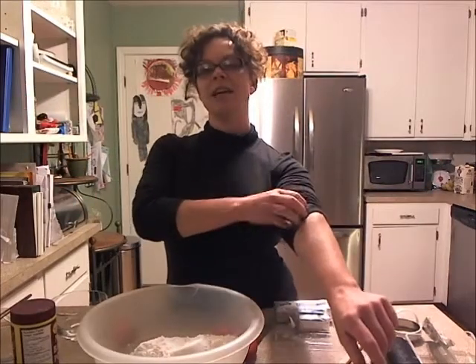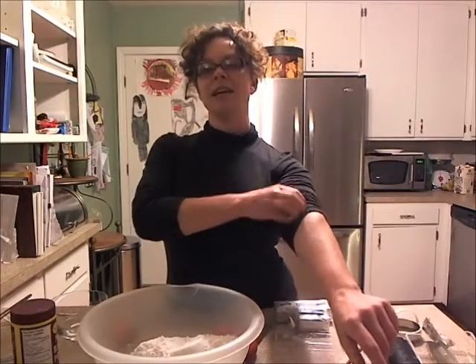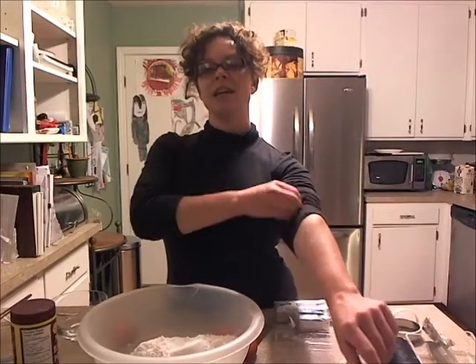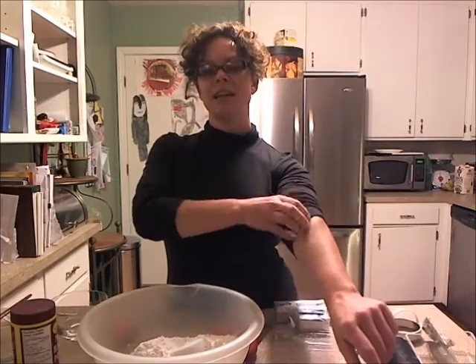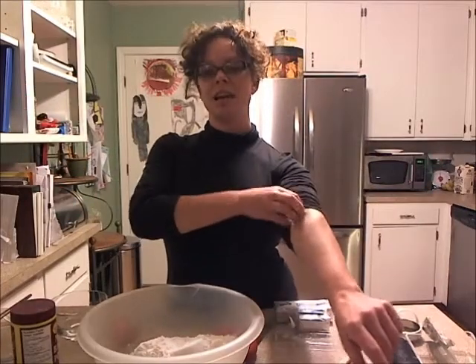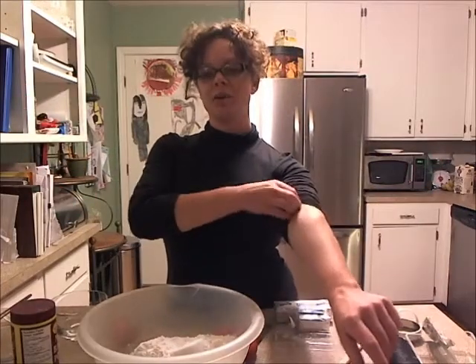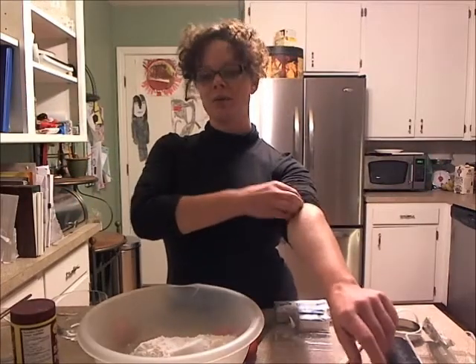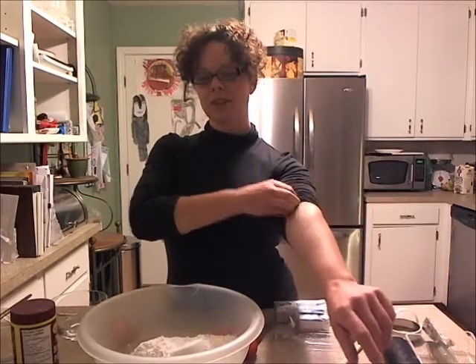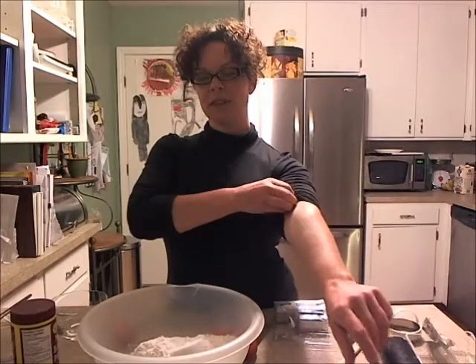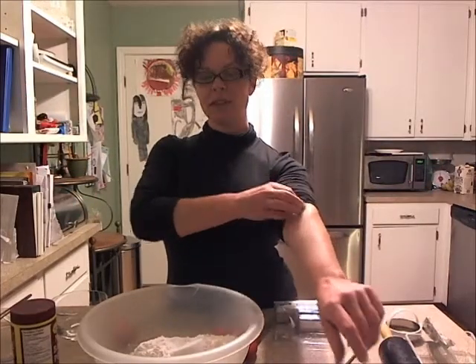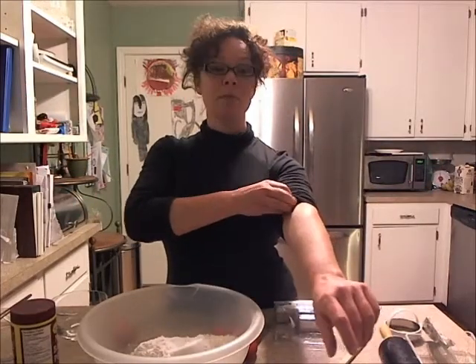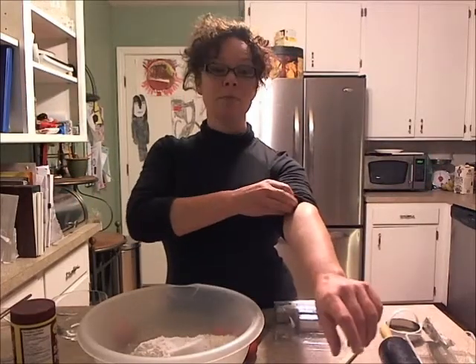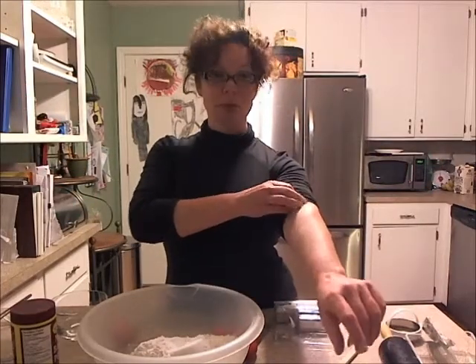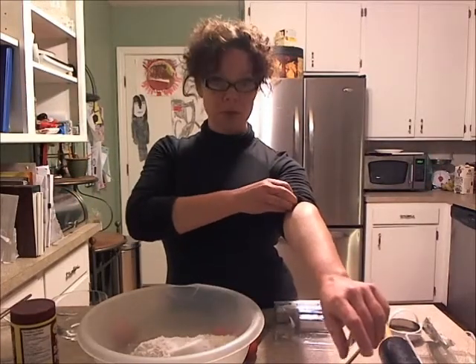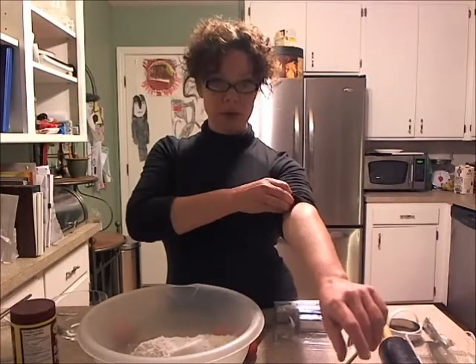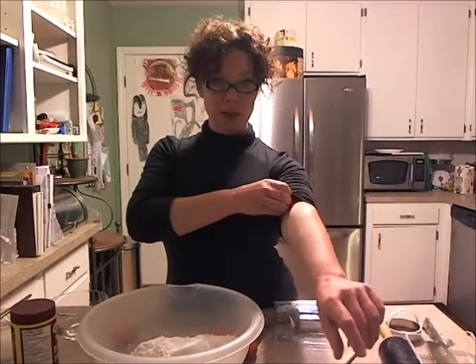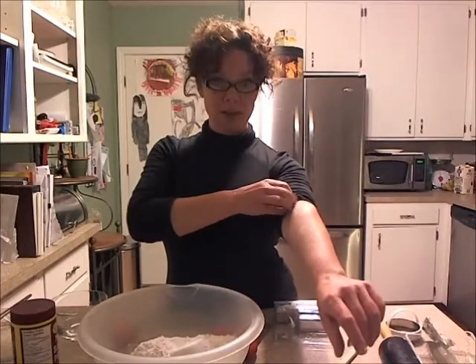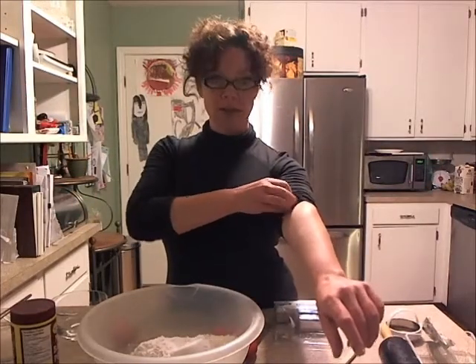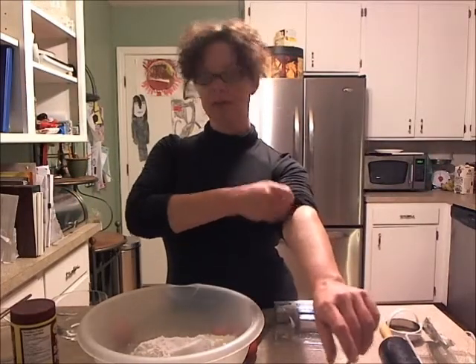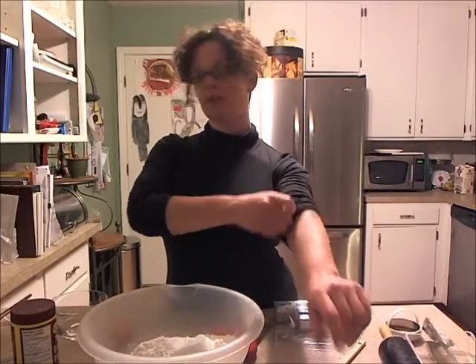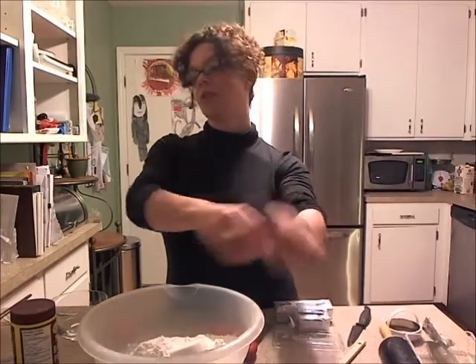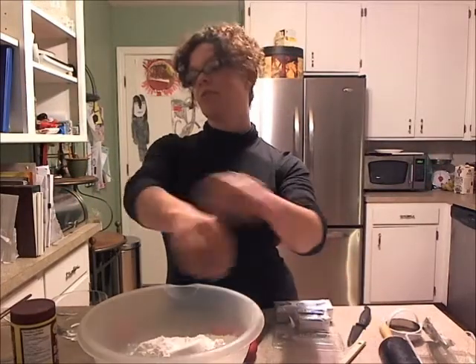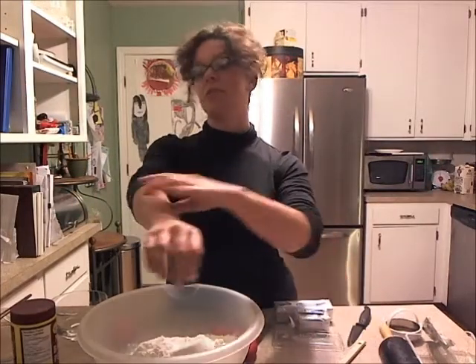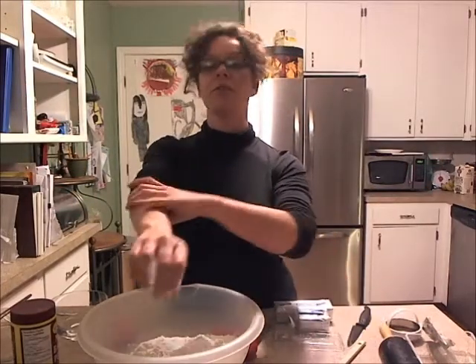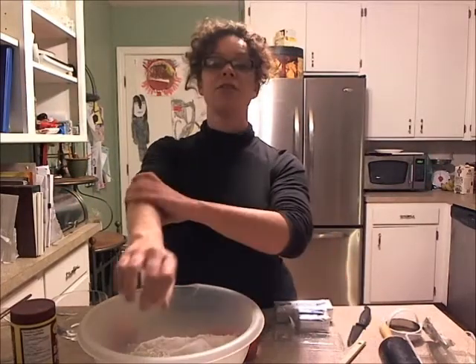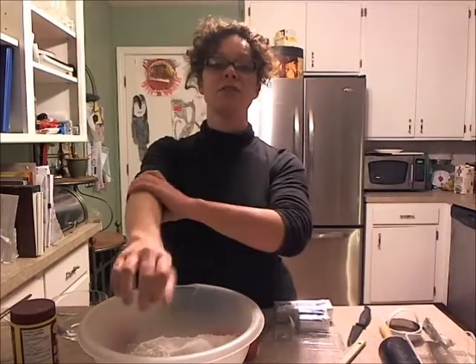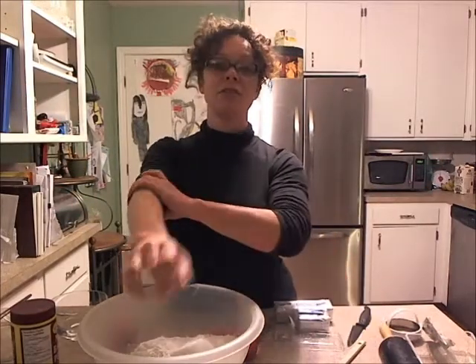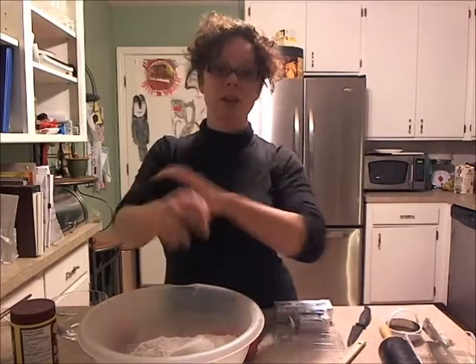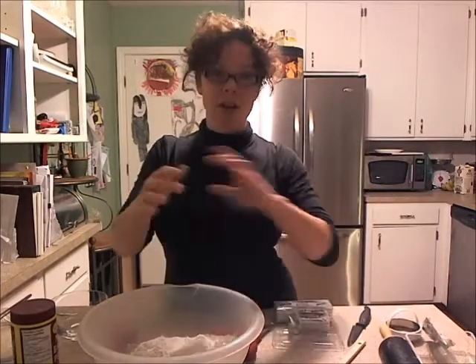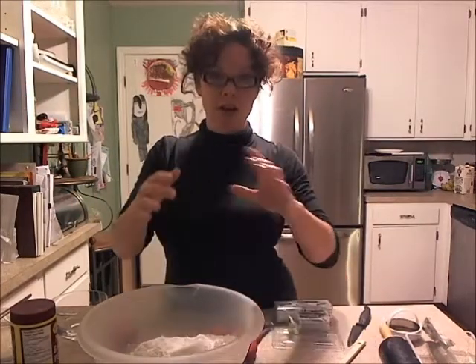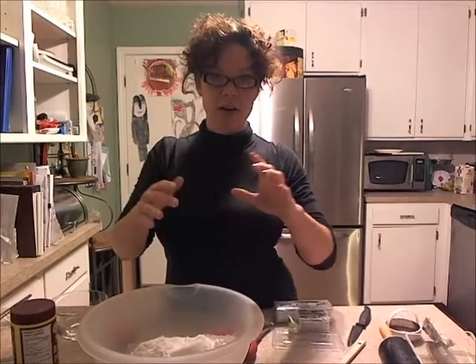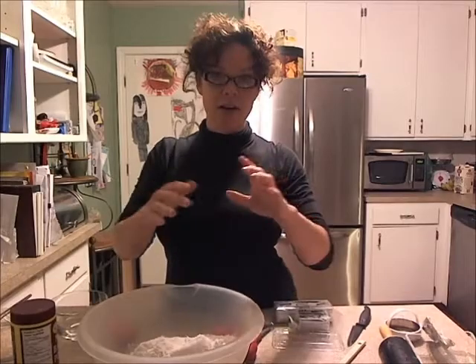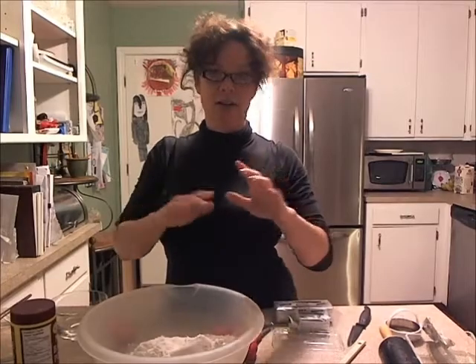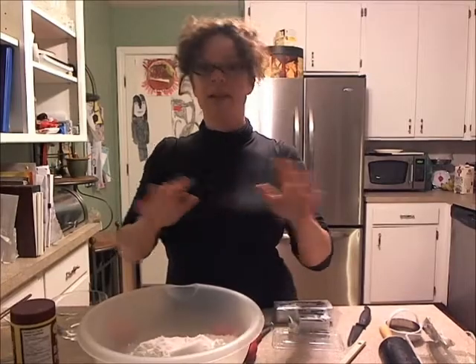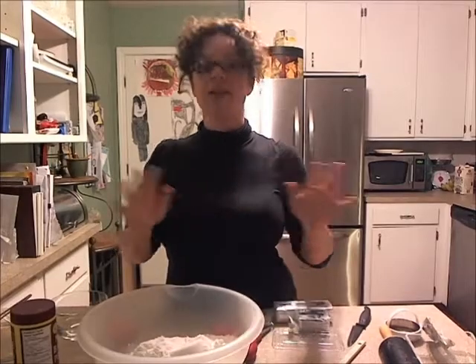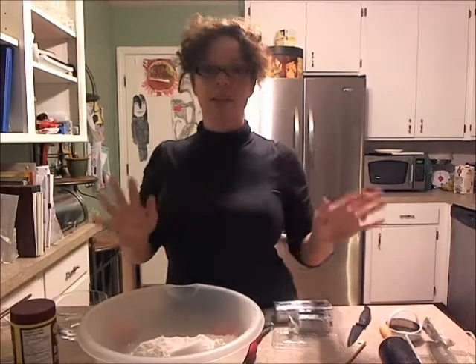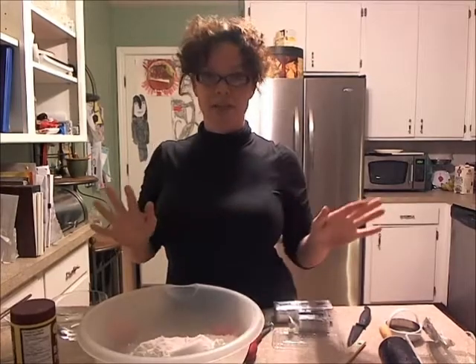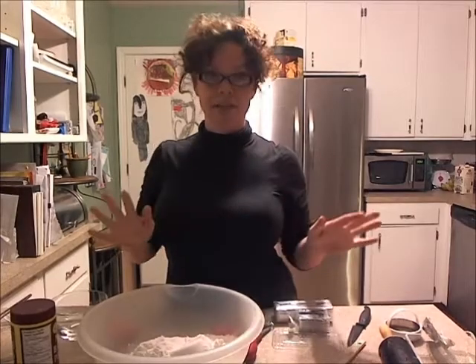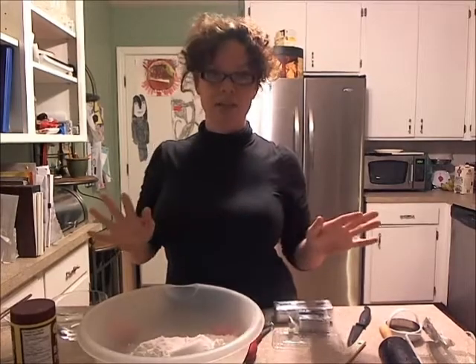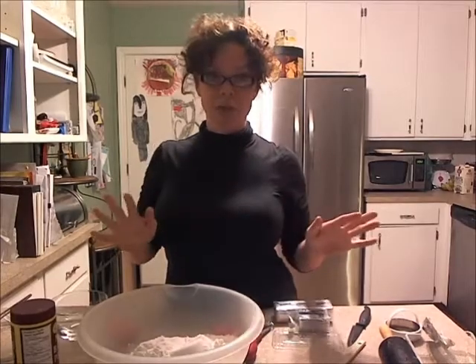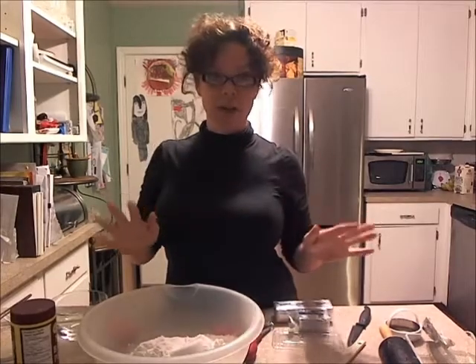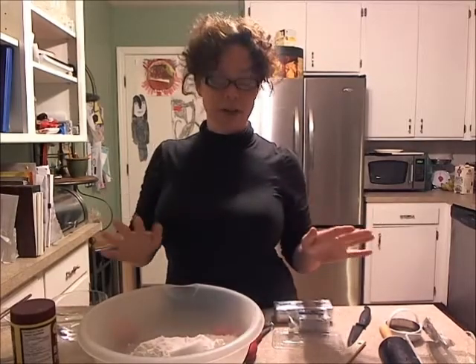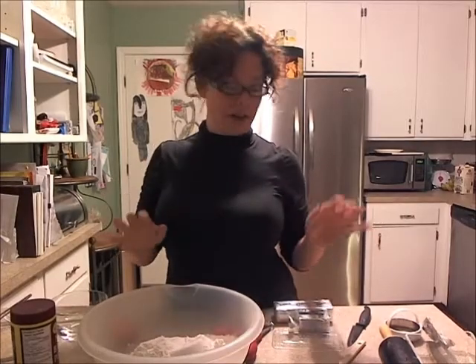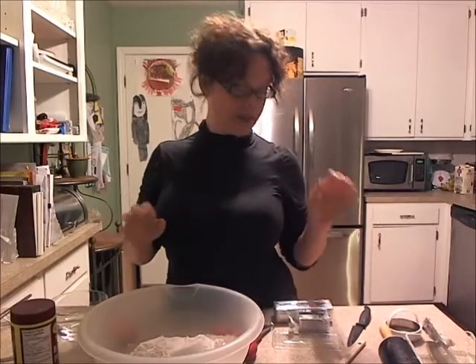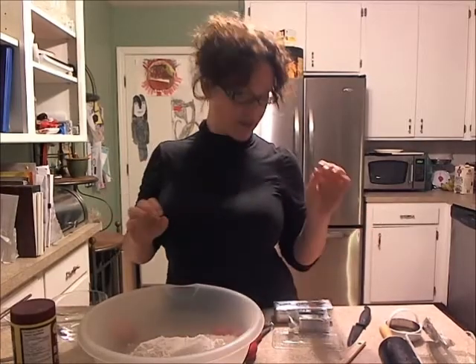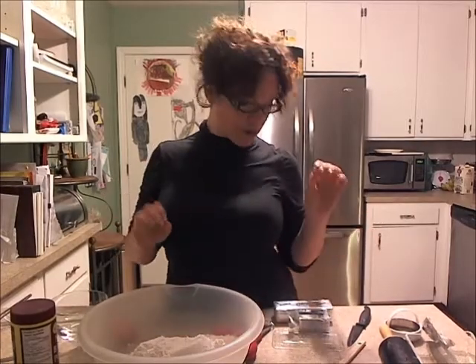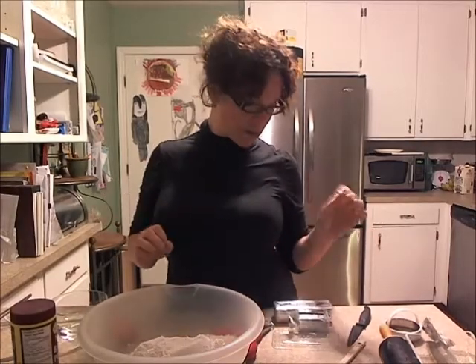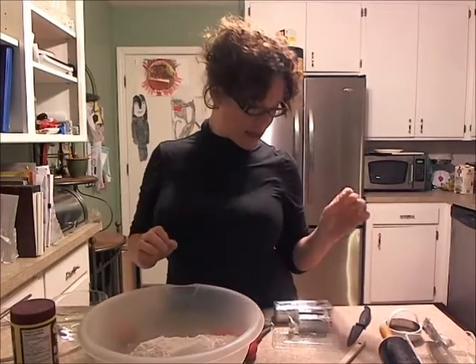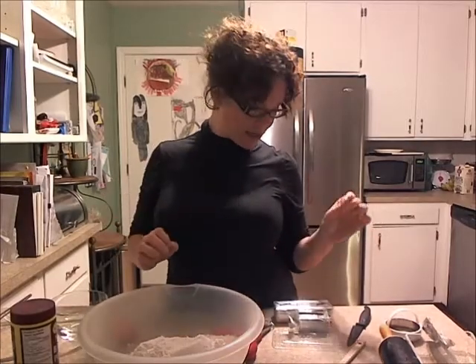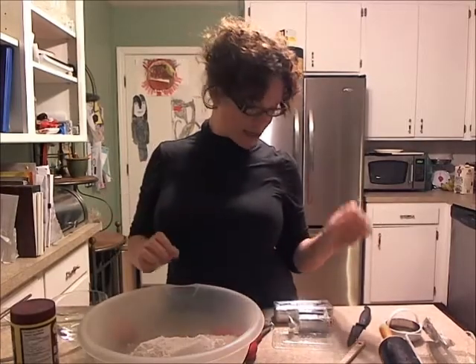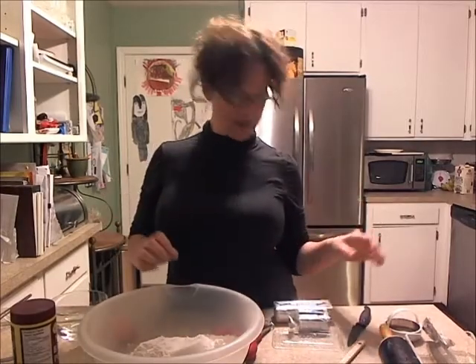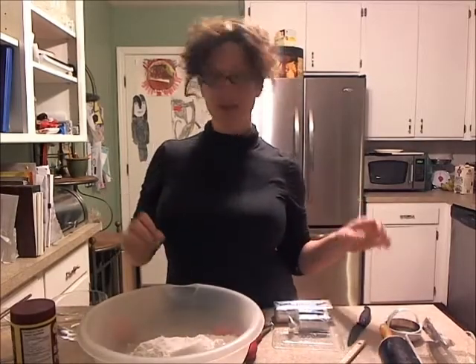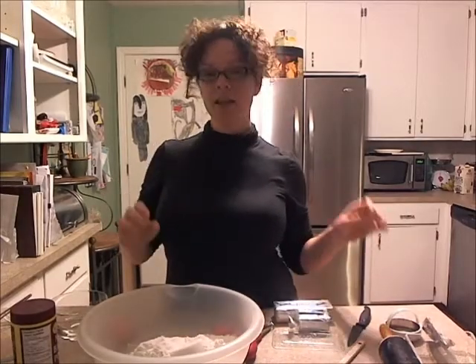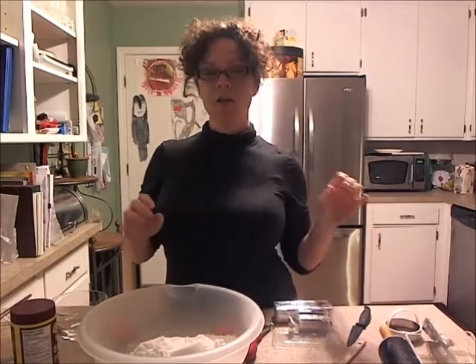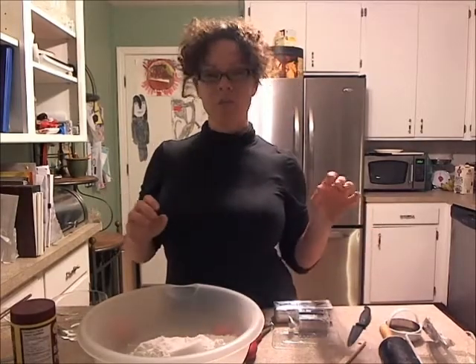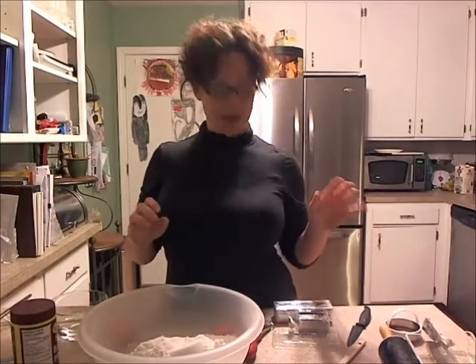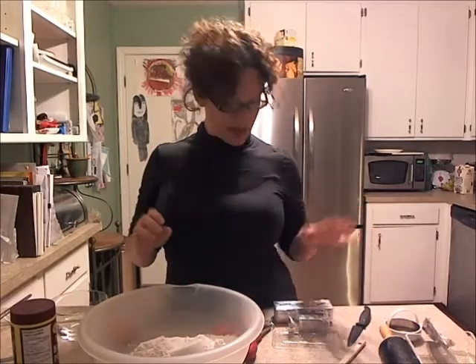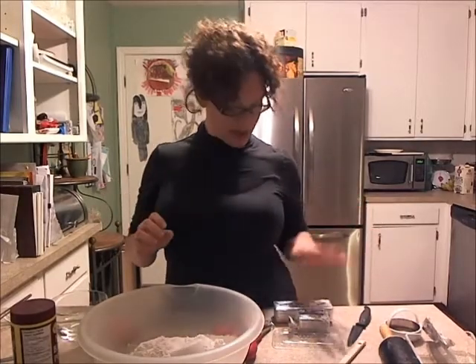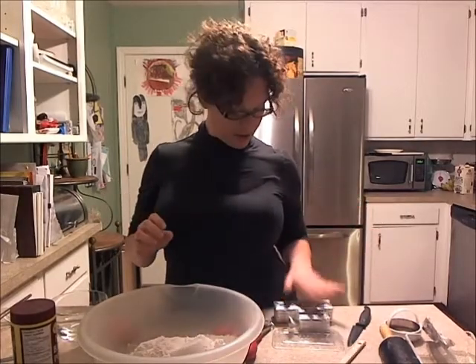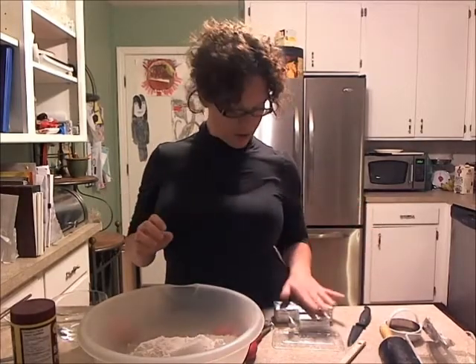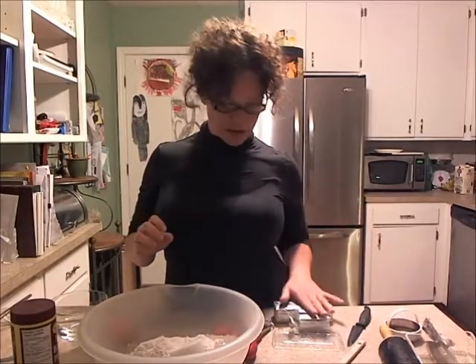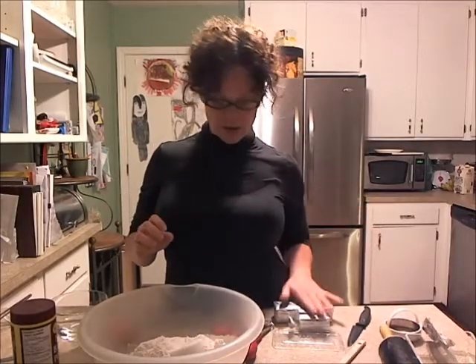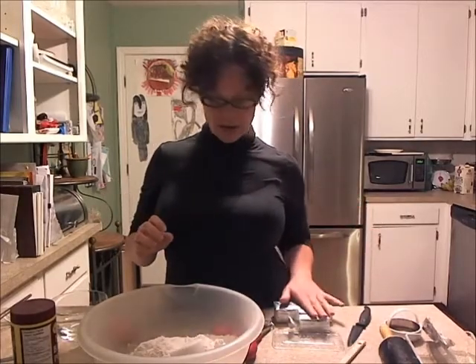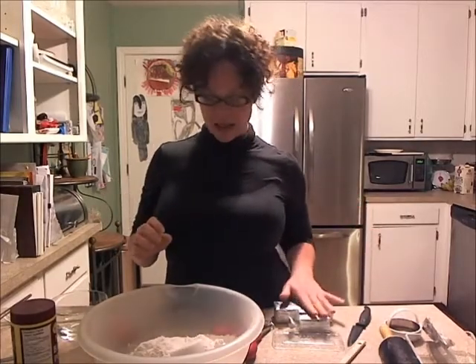Some people use butter. My mother used lard — I could live on her pie crust, they're amazing. But I use Crisco sticks.